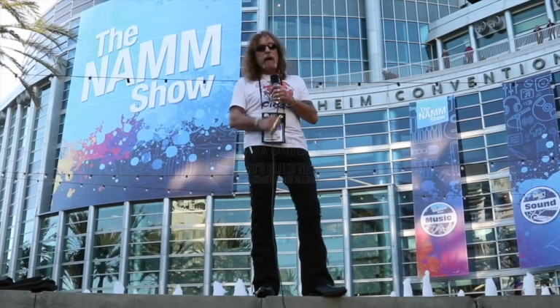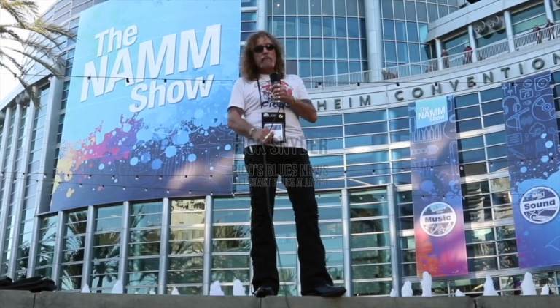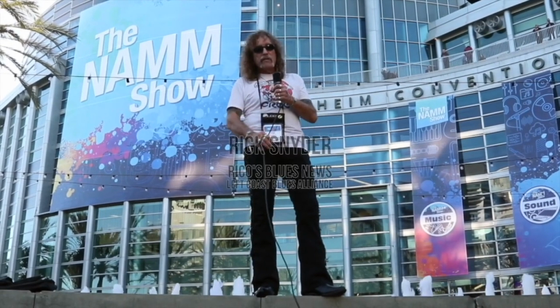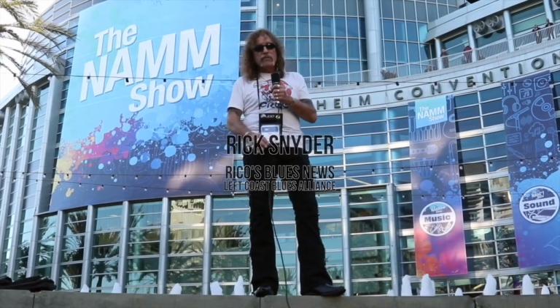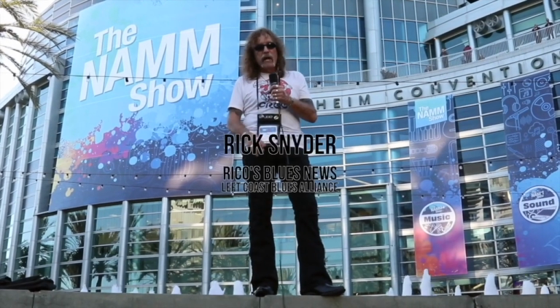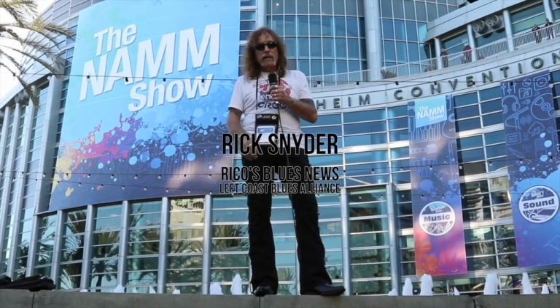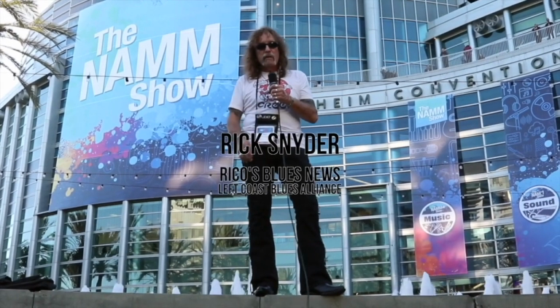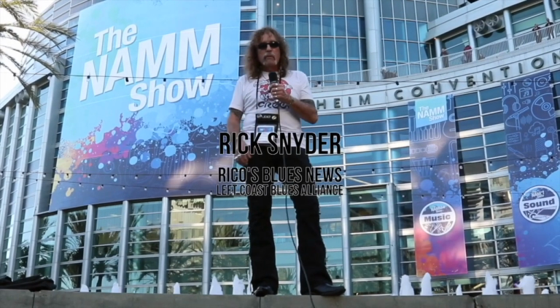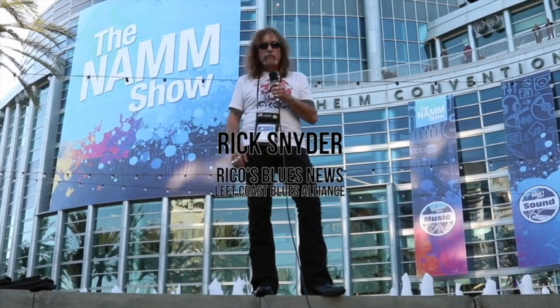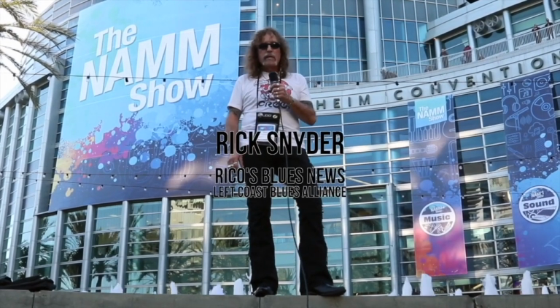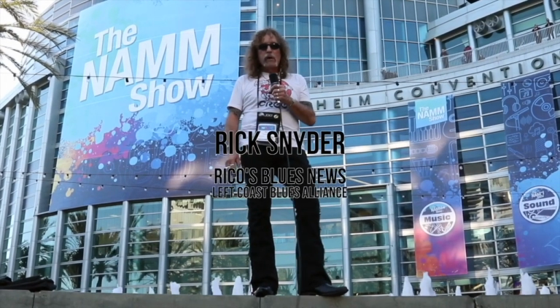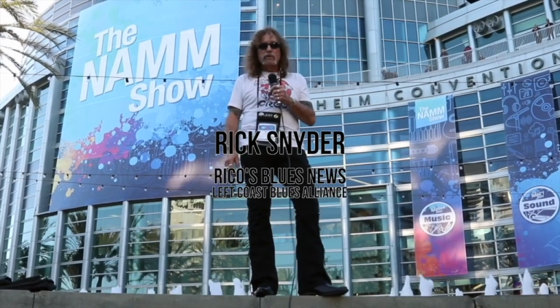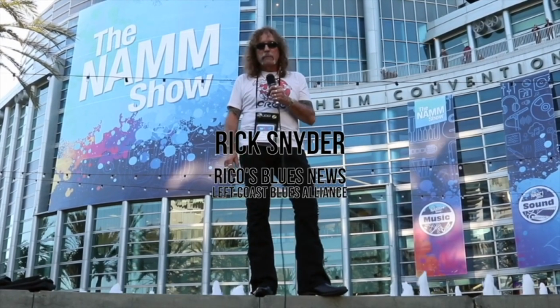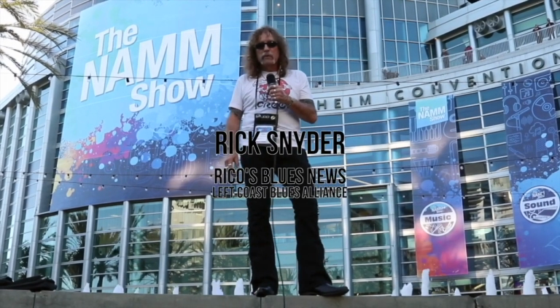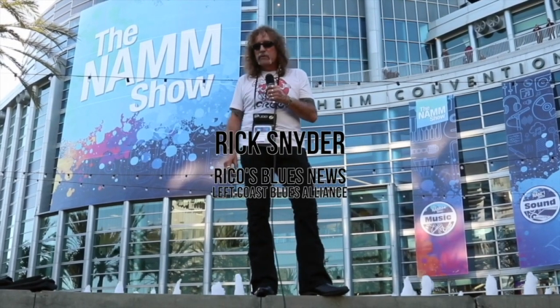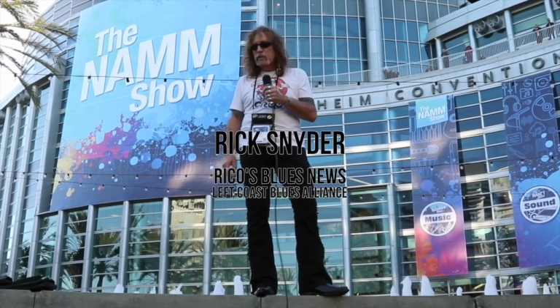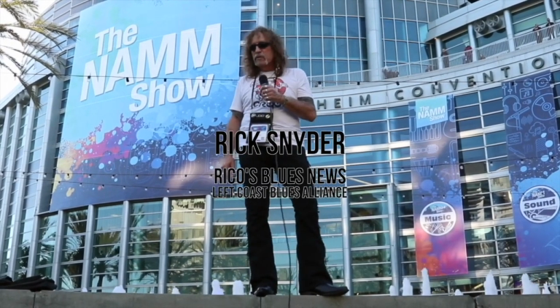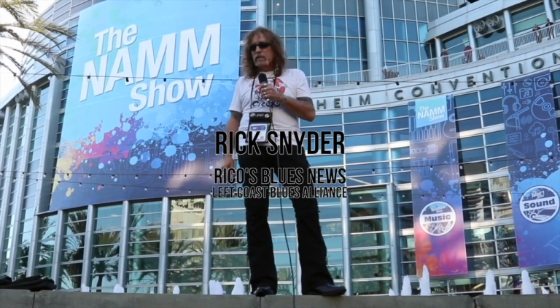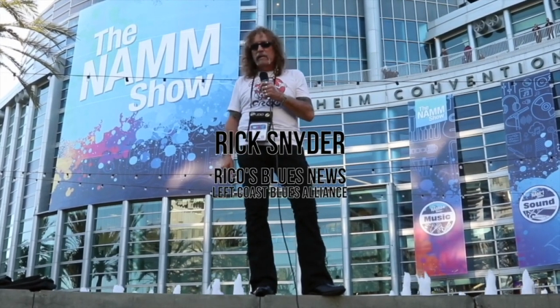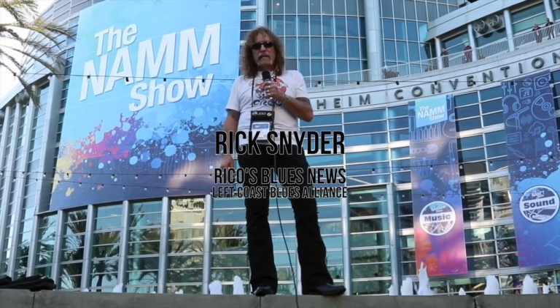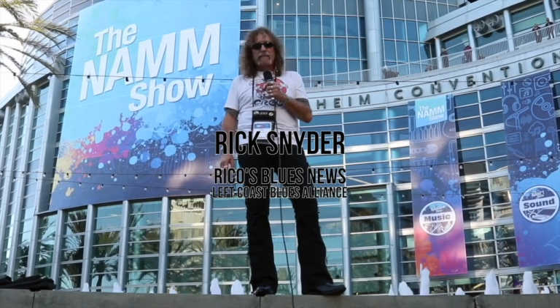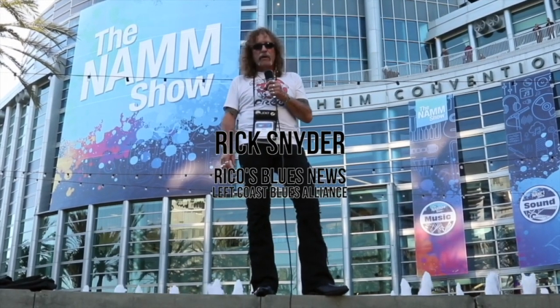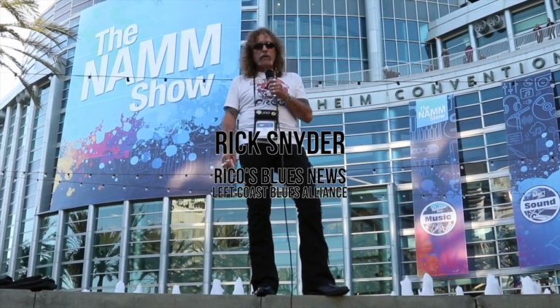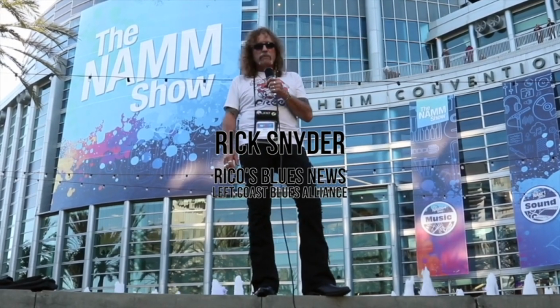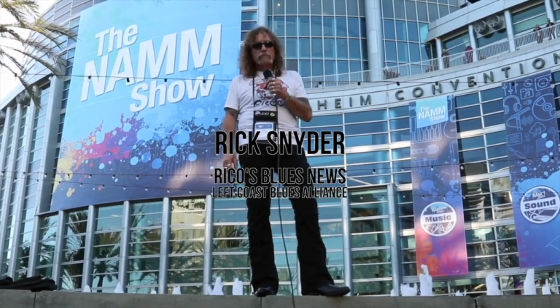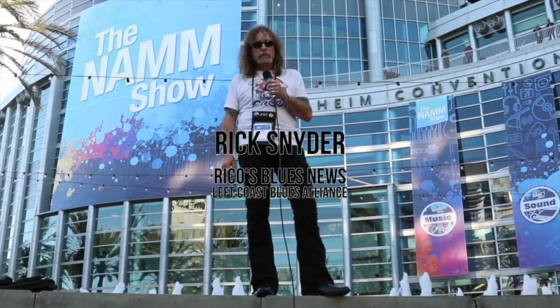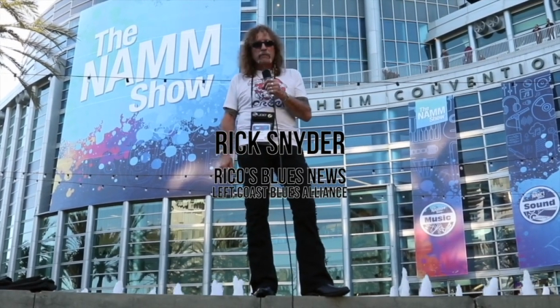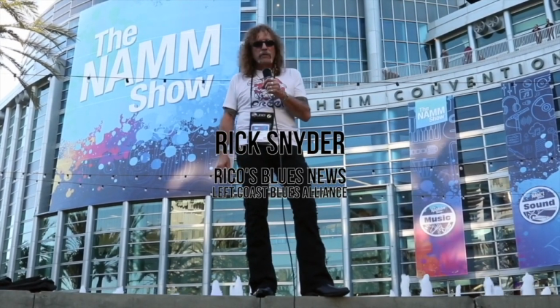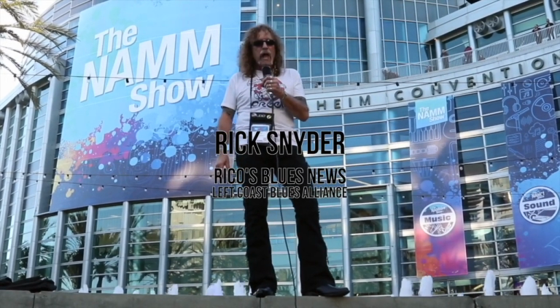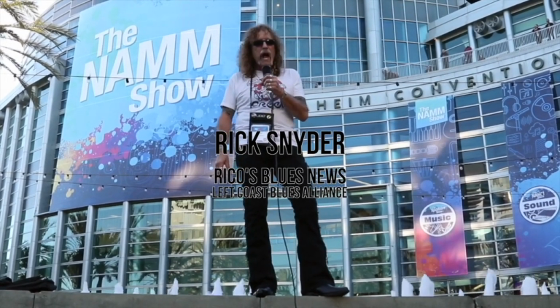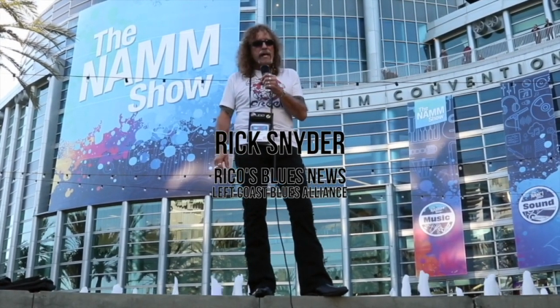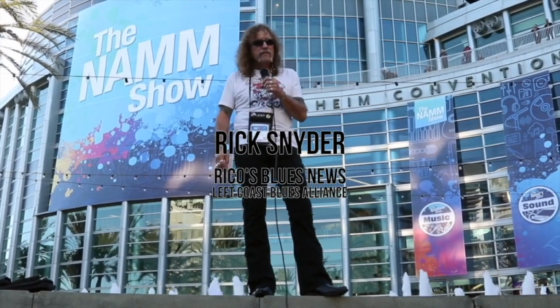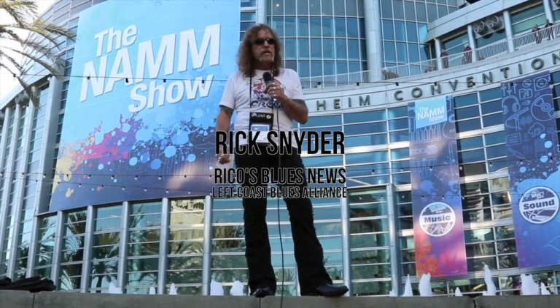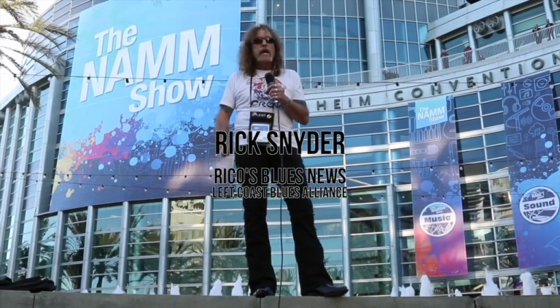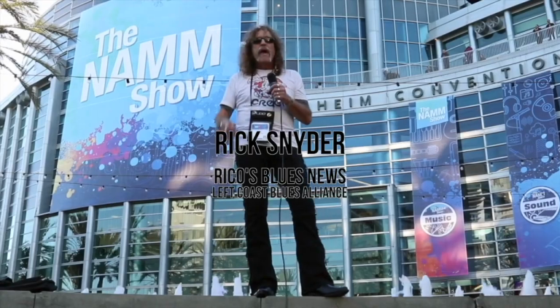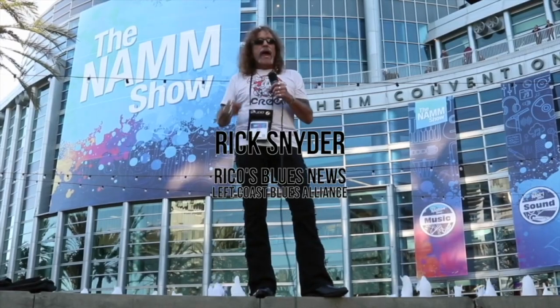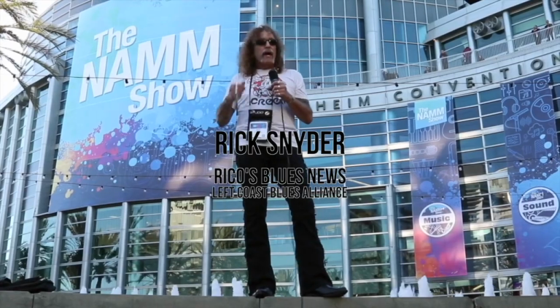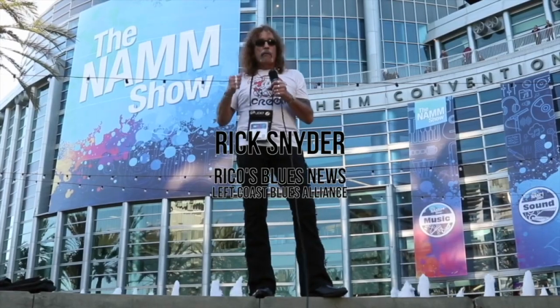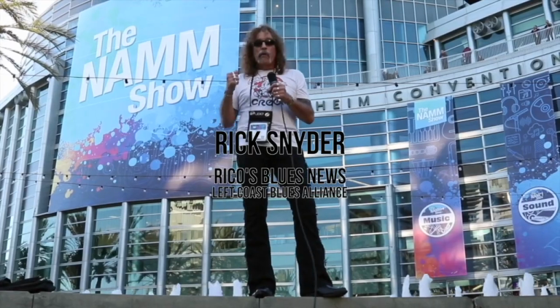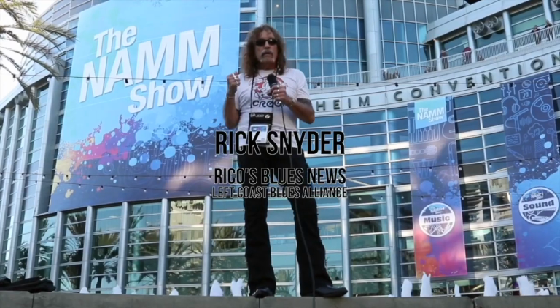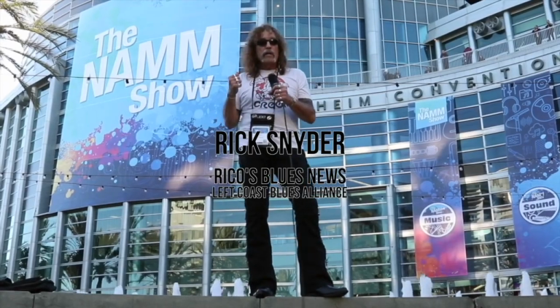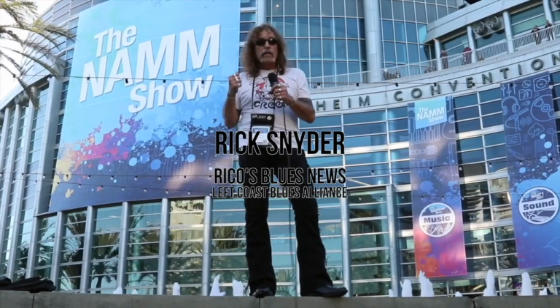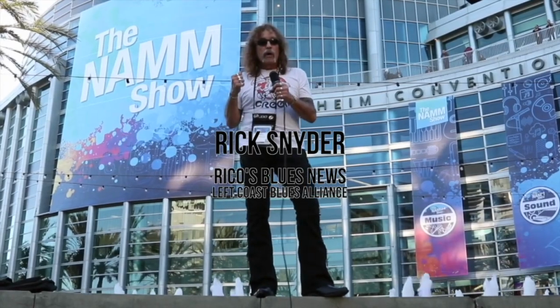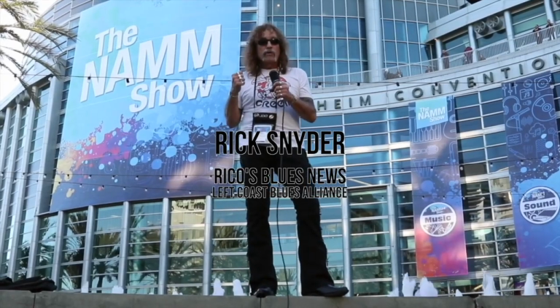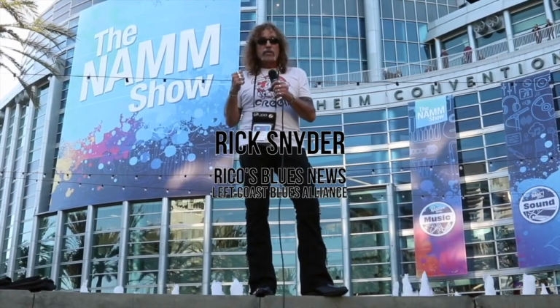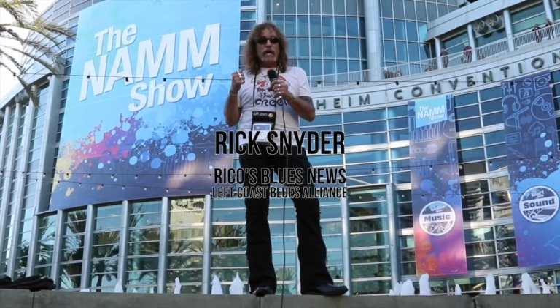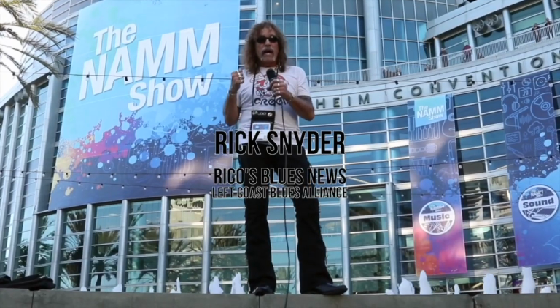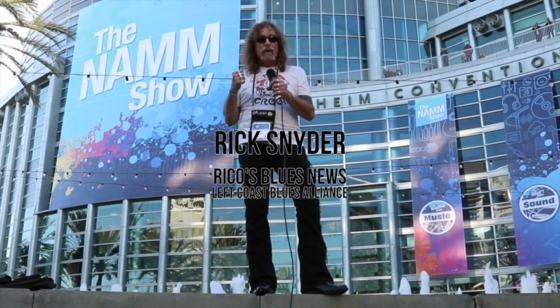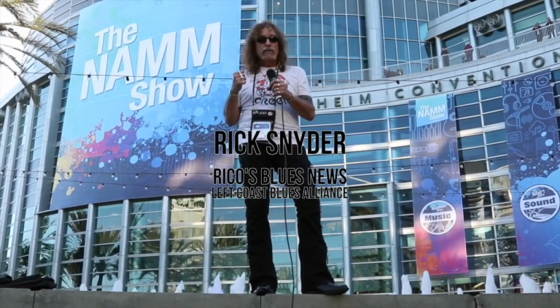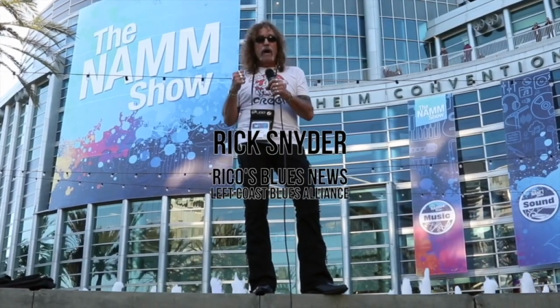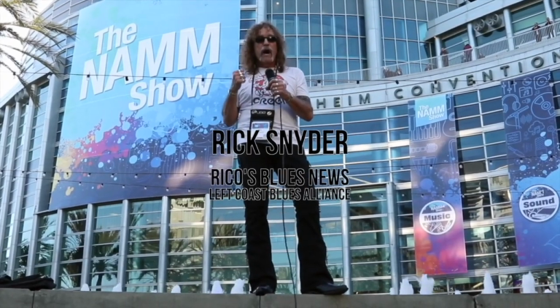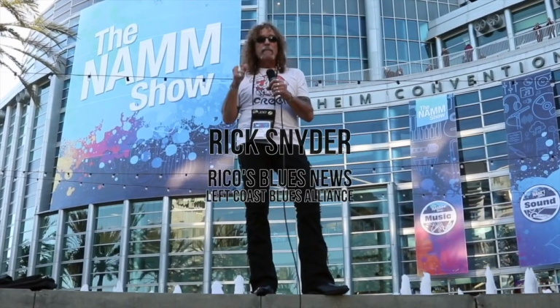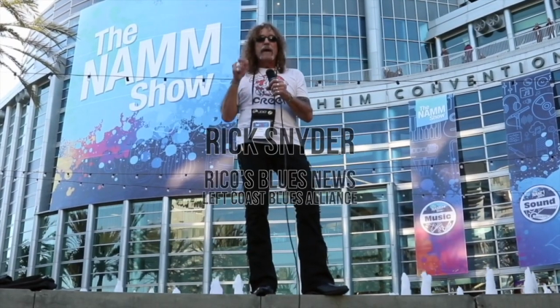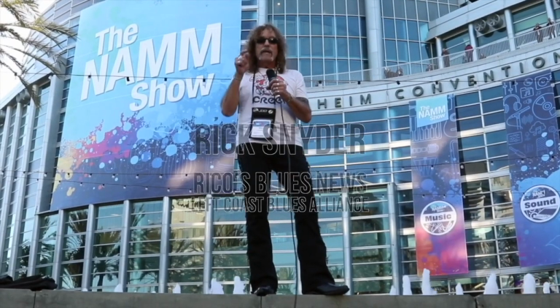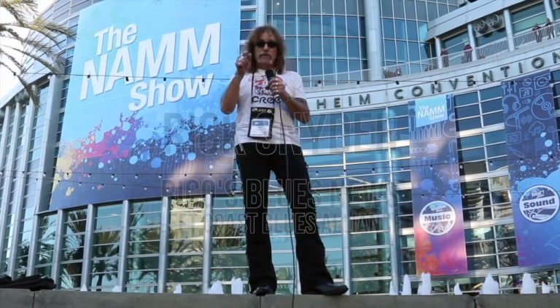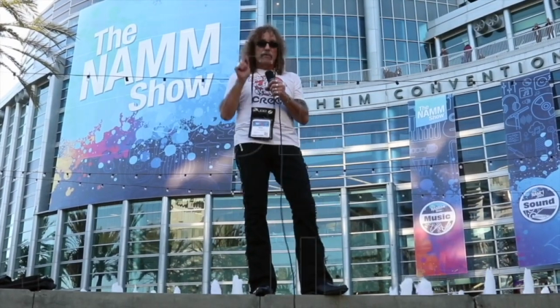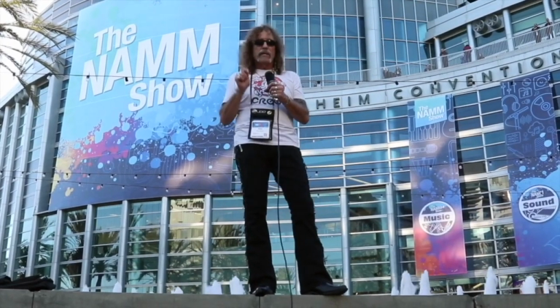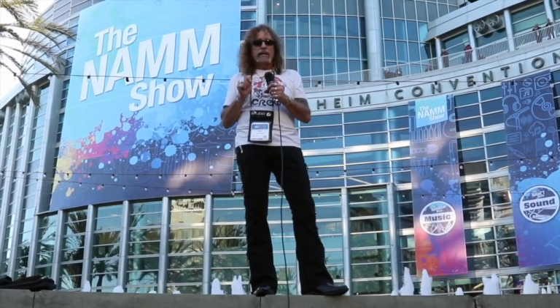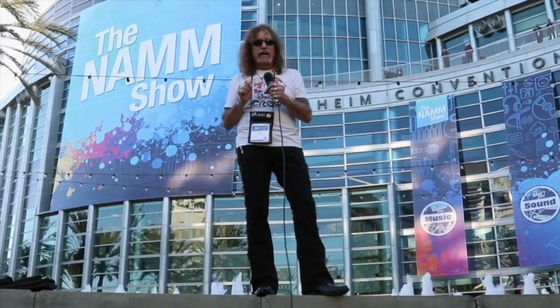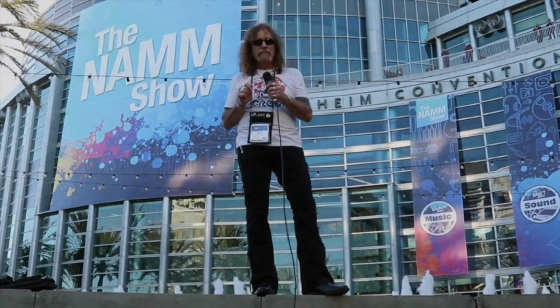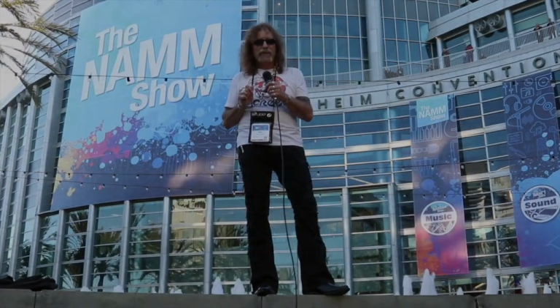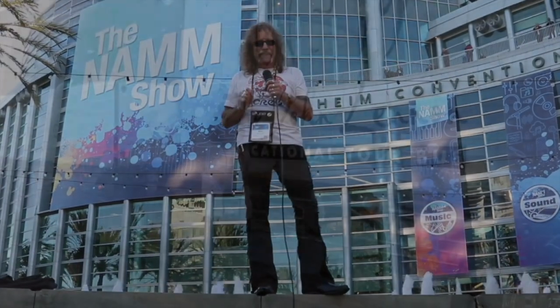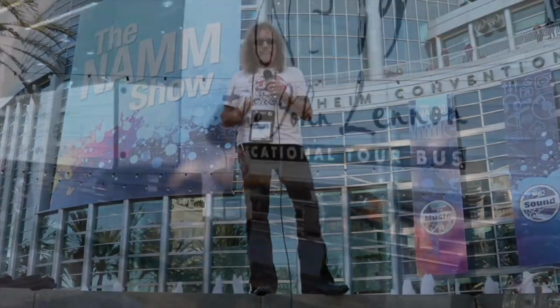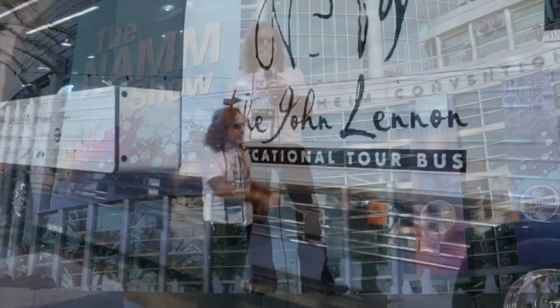I'm Rick Snyder with Rico's Blues News and the Left Coast Blues Alliance, and we're going to go check out NAMM, and you're going to come with us.